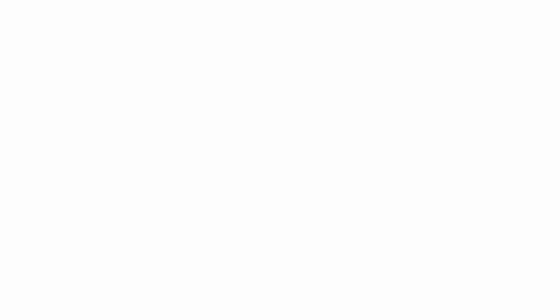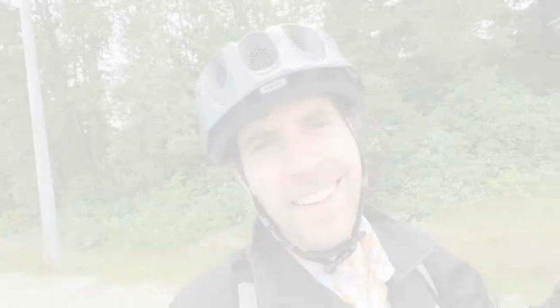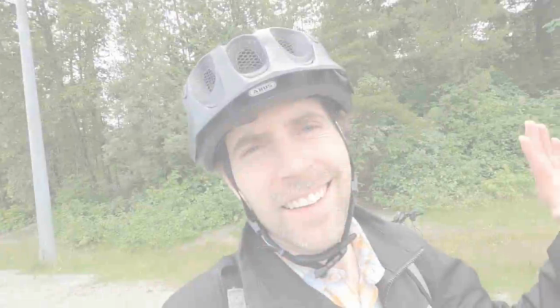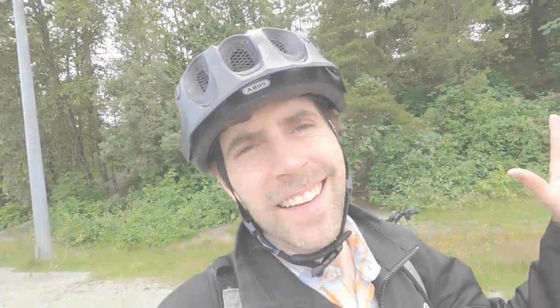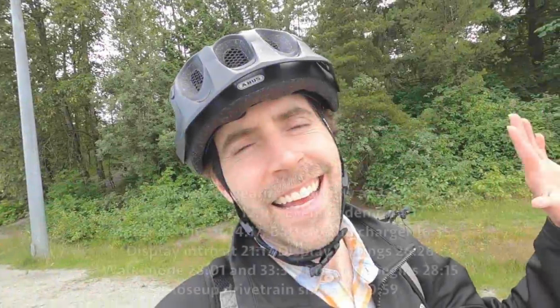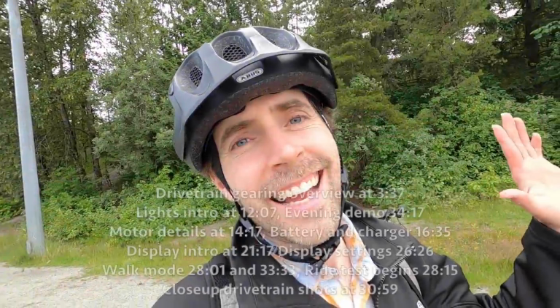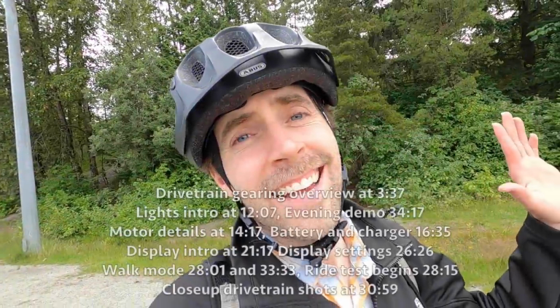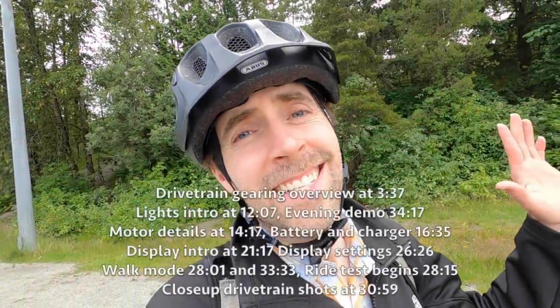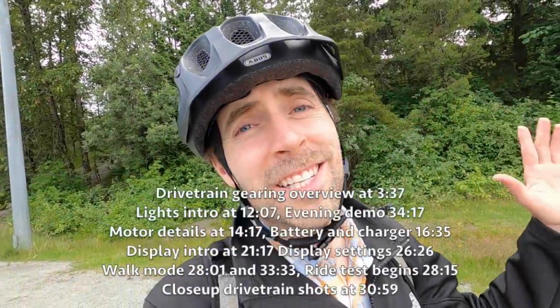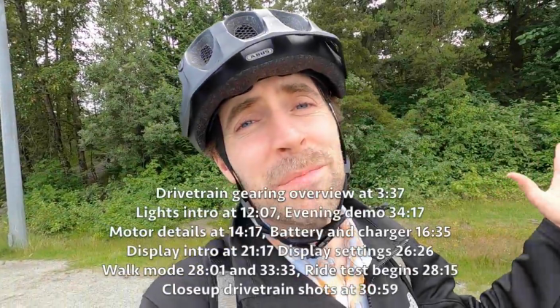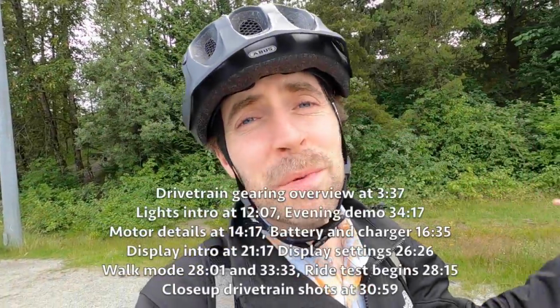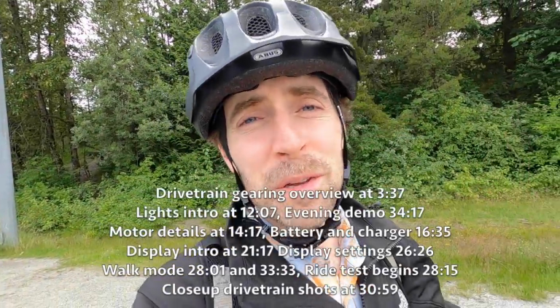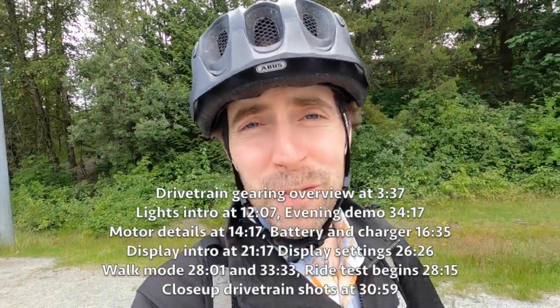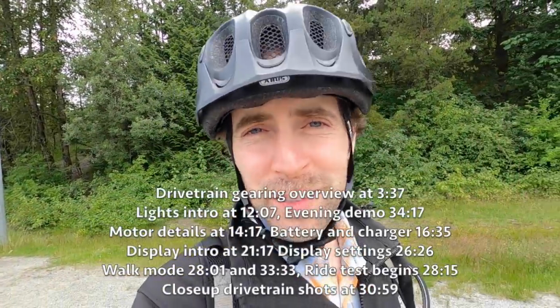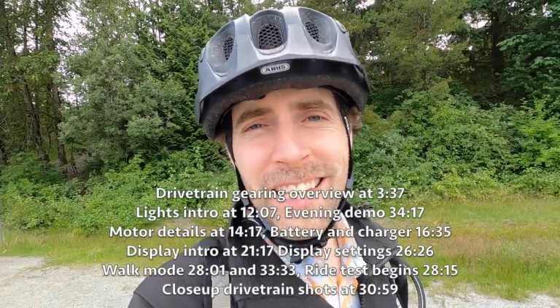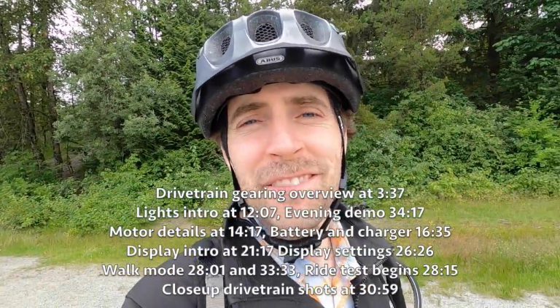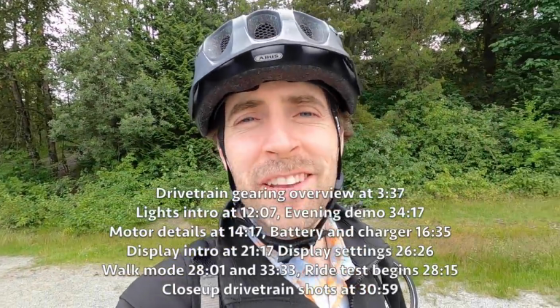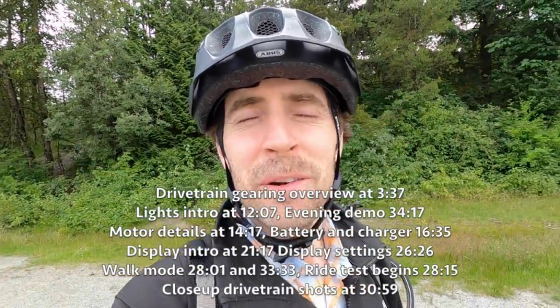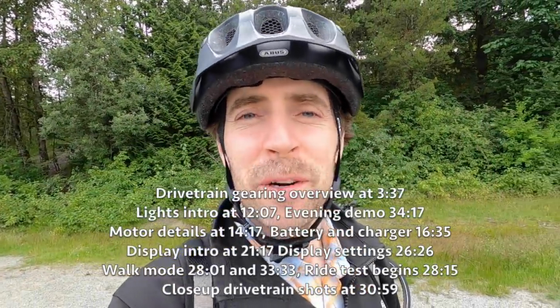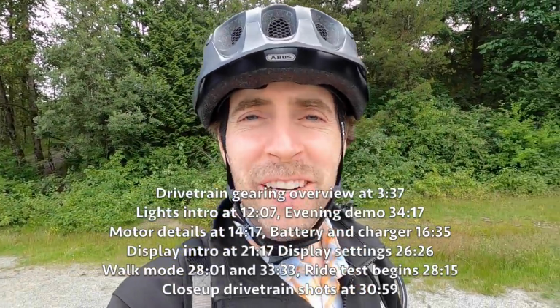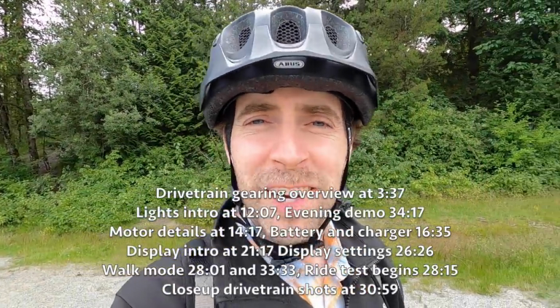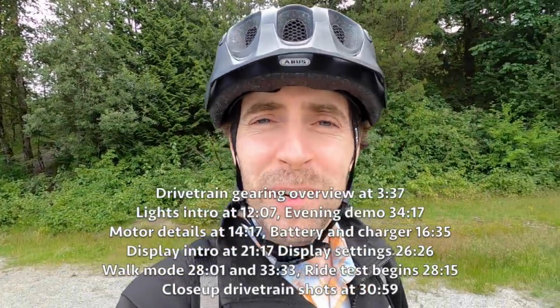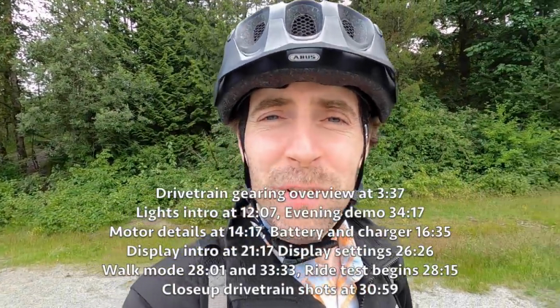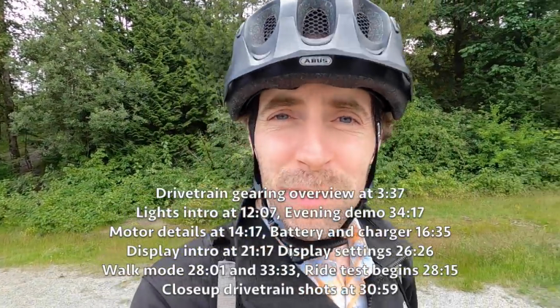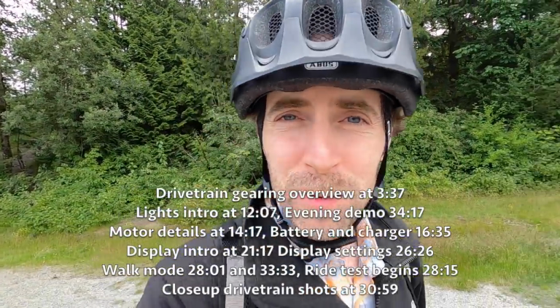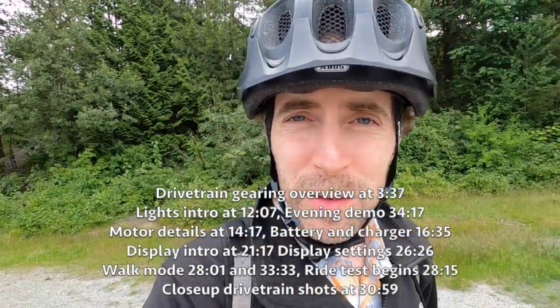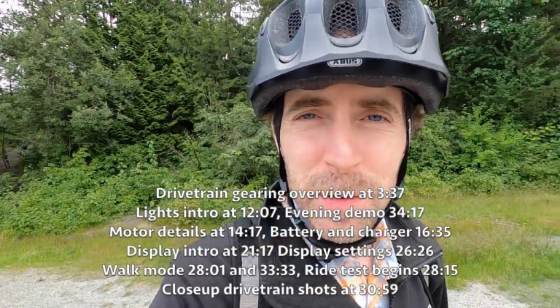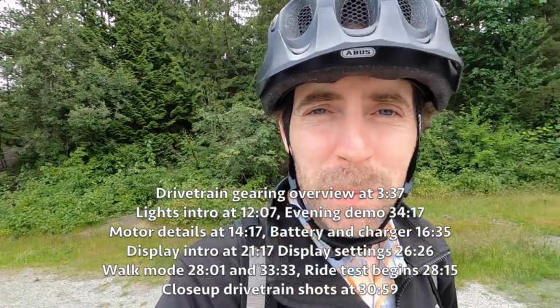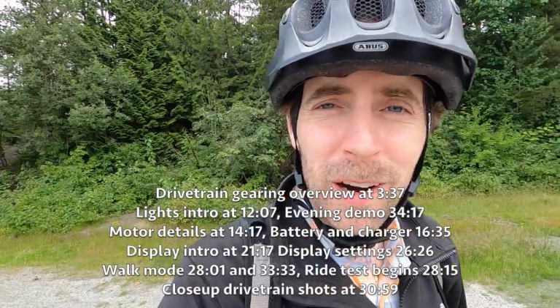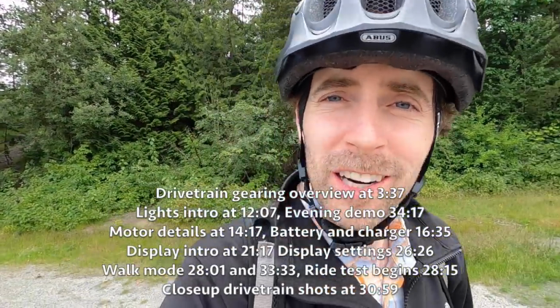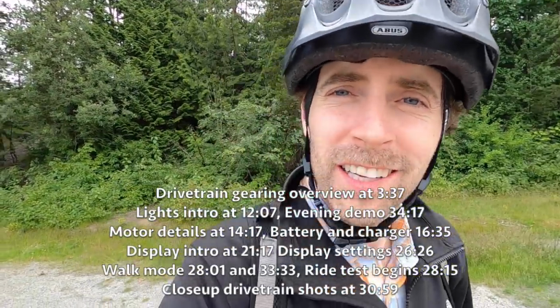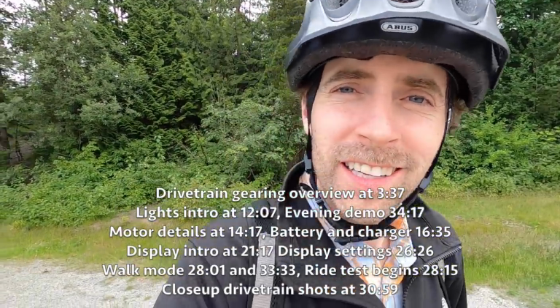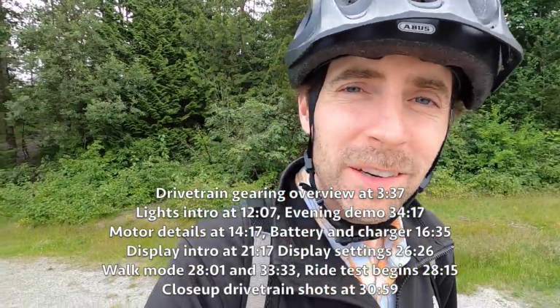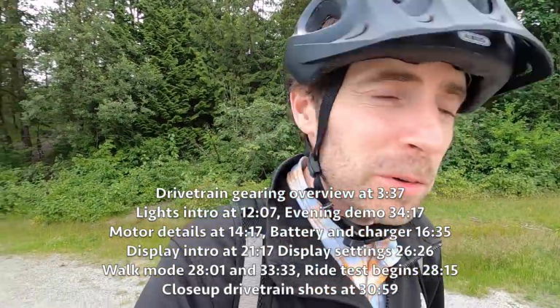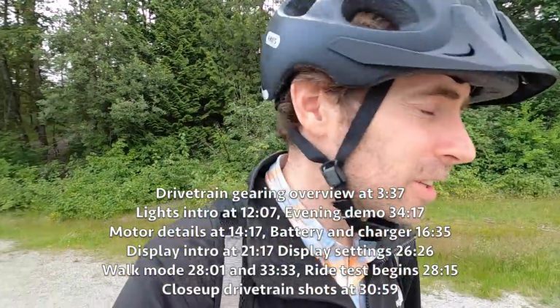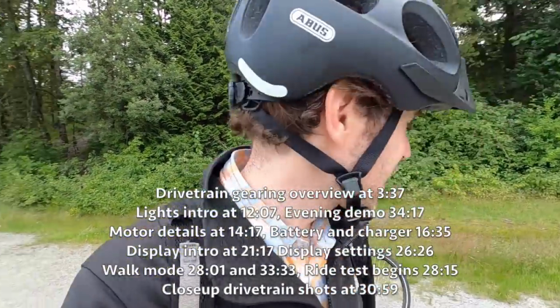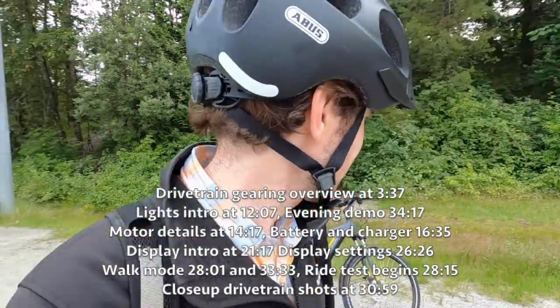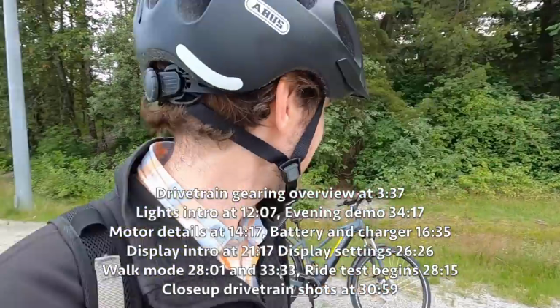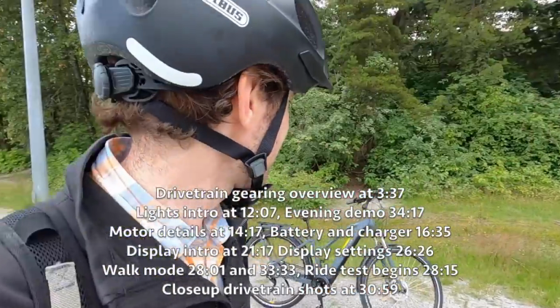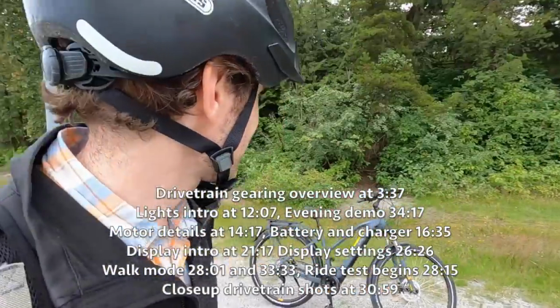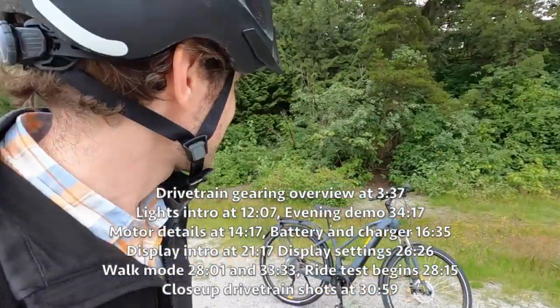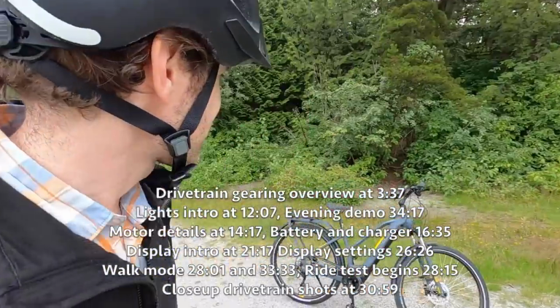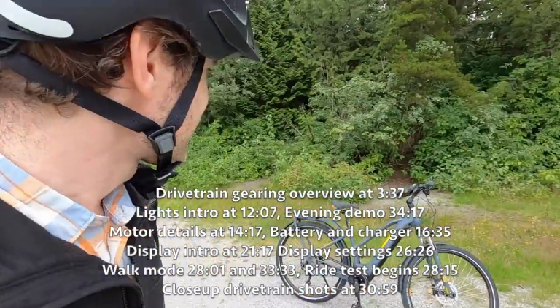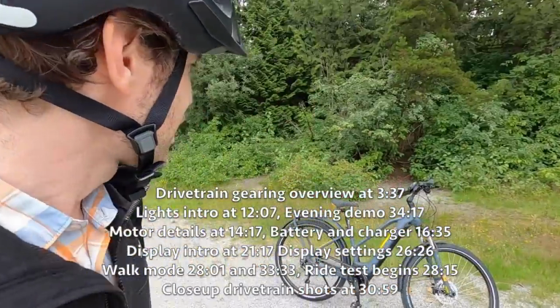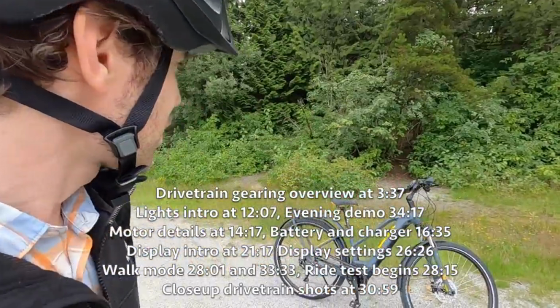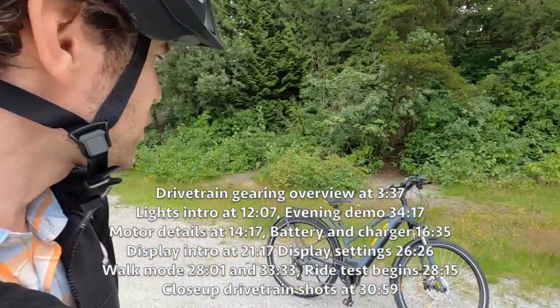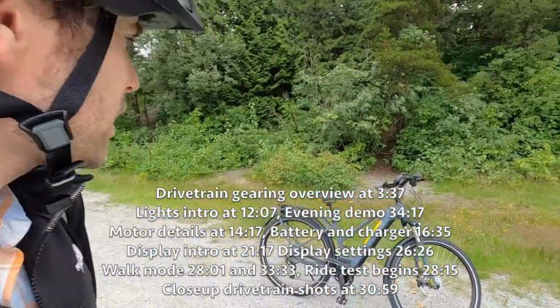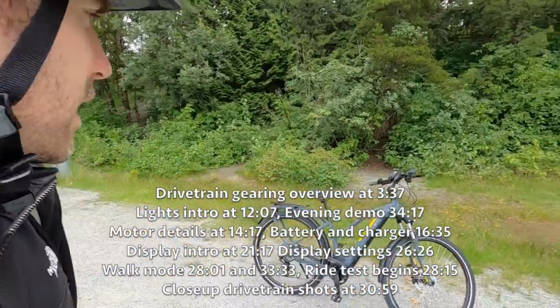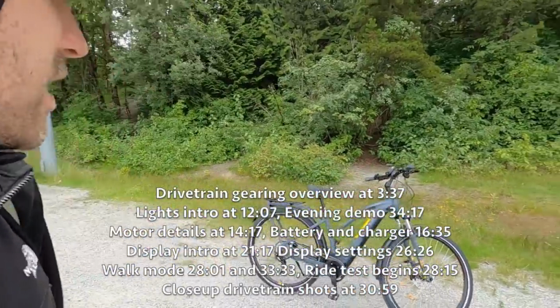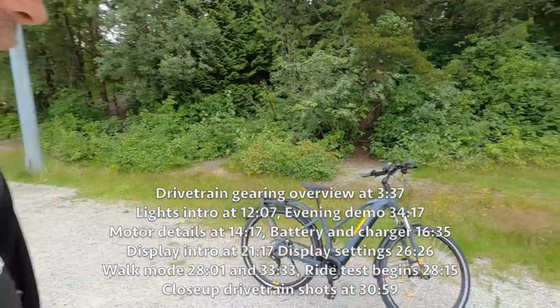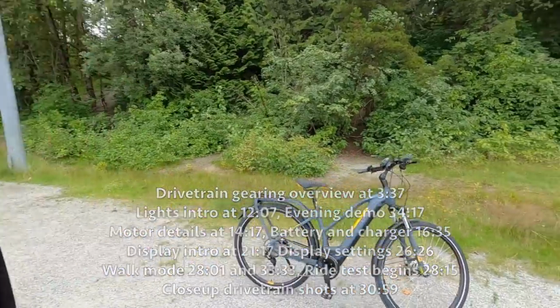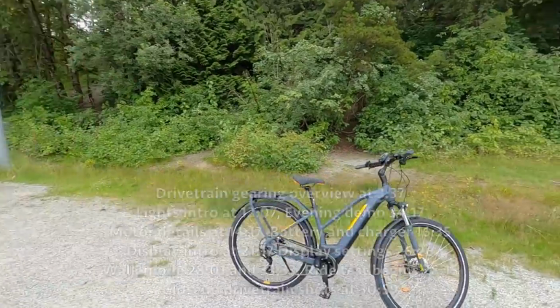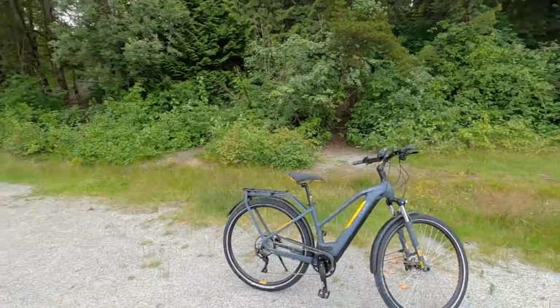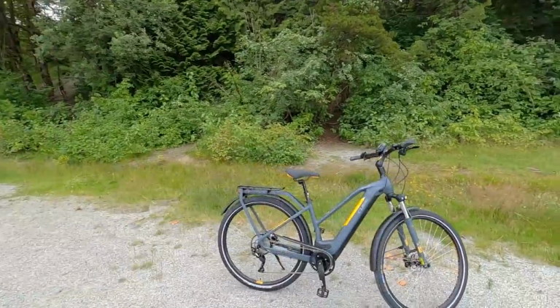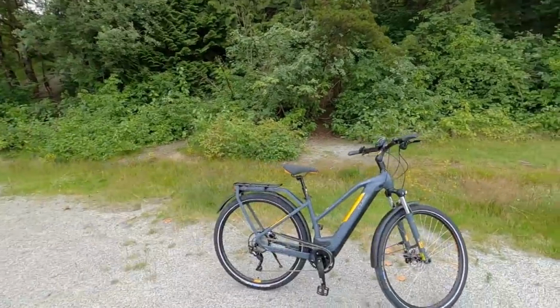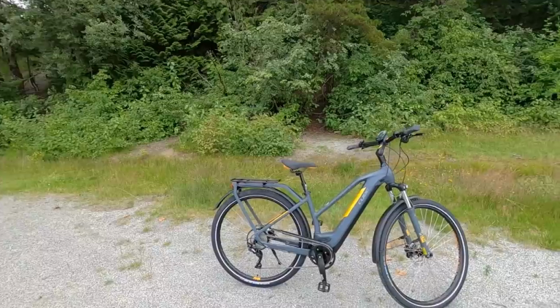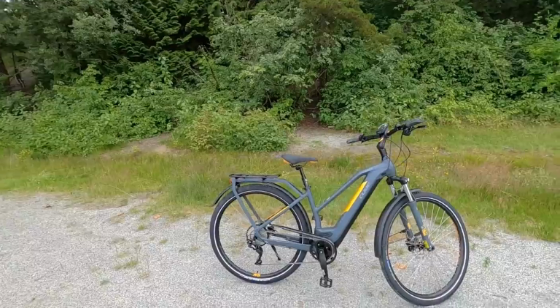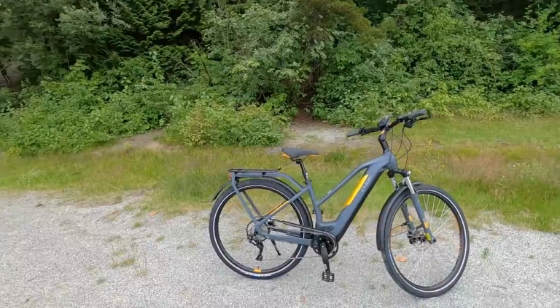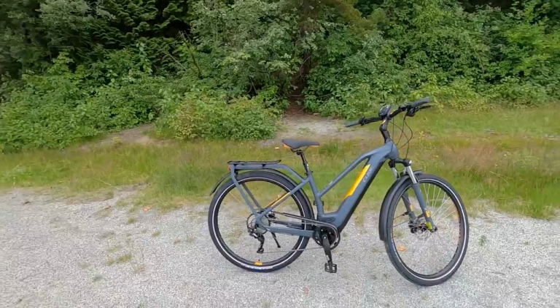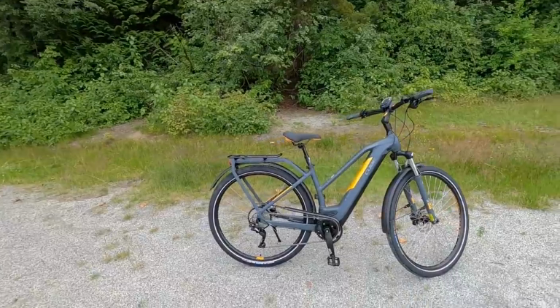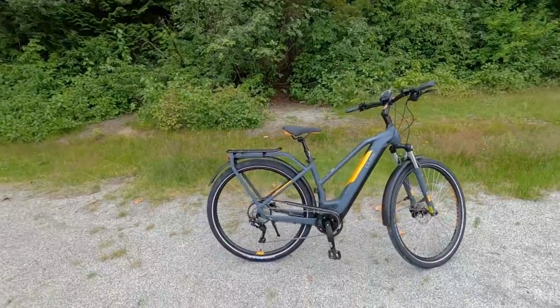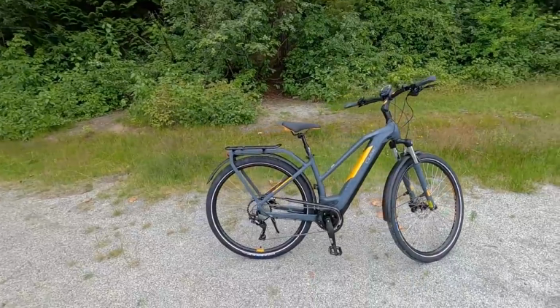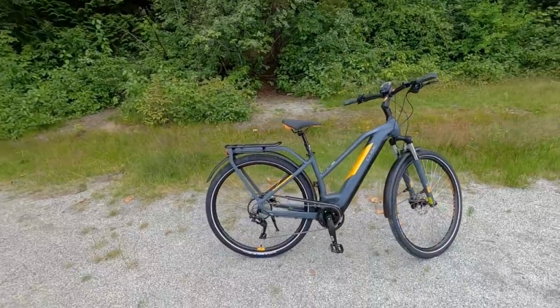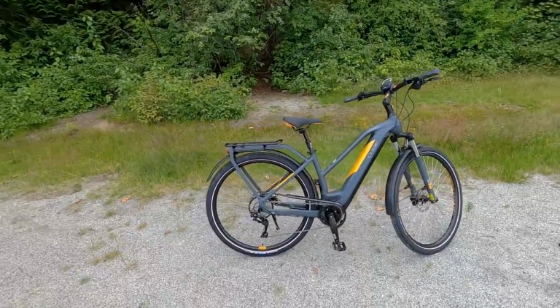Hey guys, it's a beautiful evening. We're here at Riverview Park, and we're looking at a really exciting electric bike from Cube.